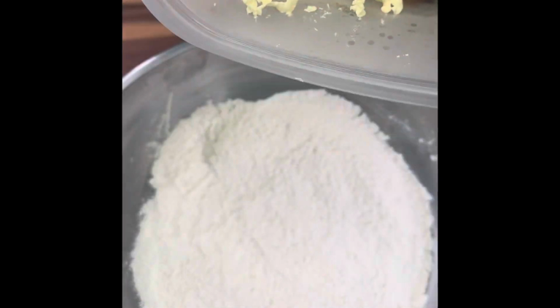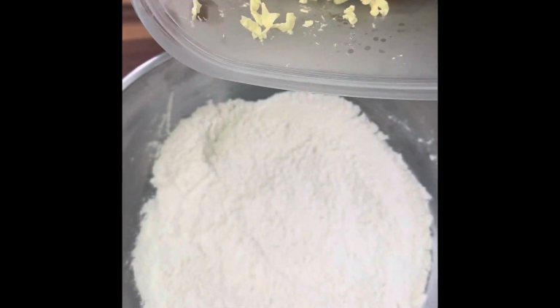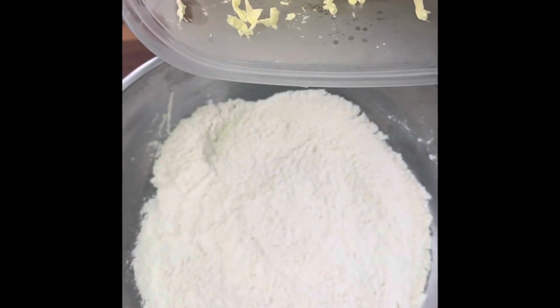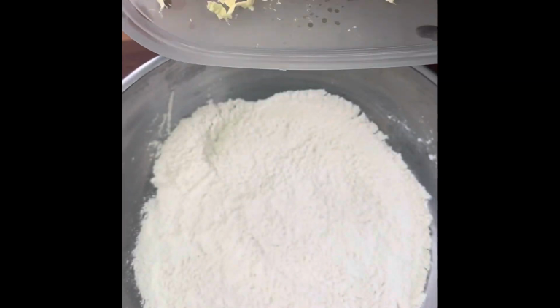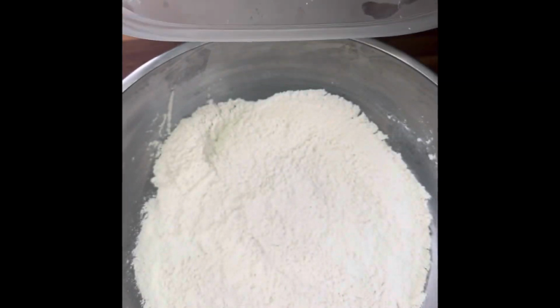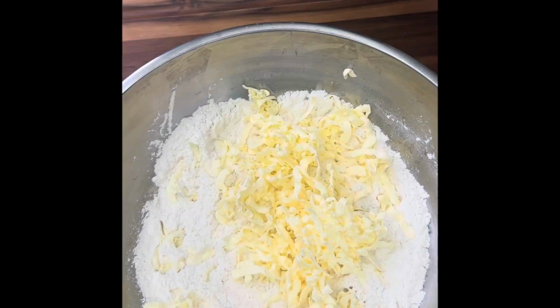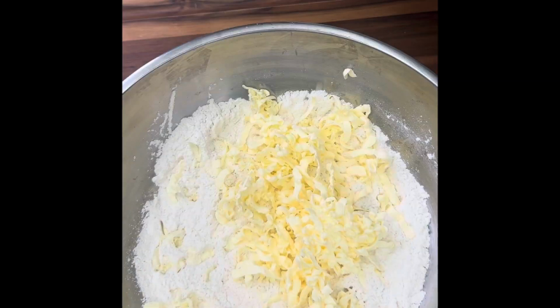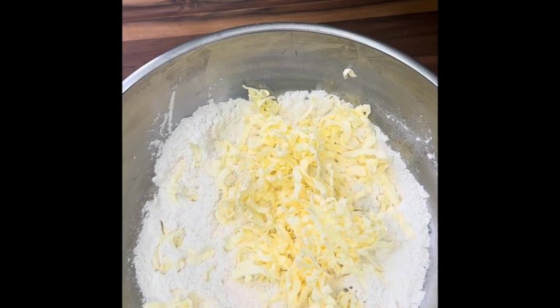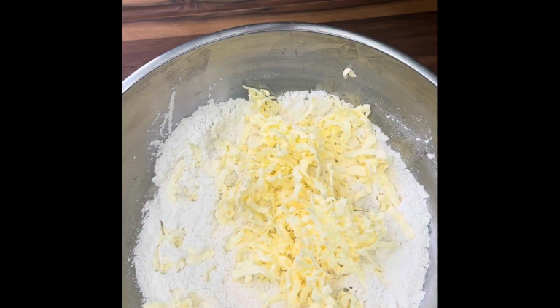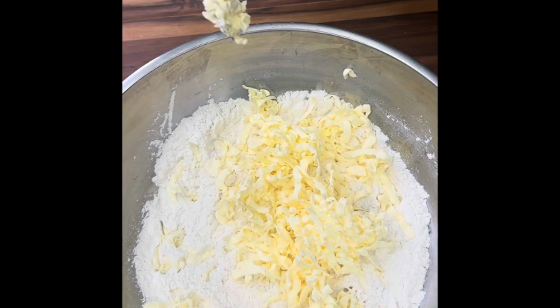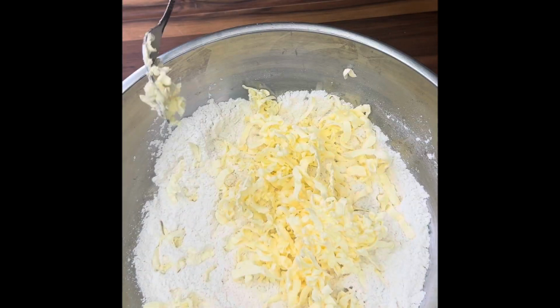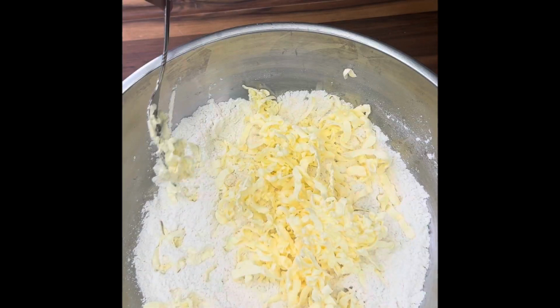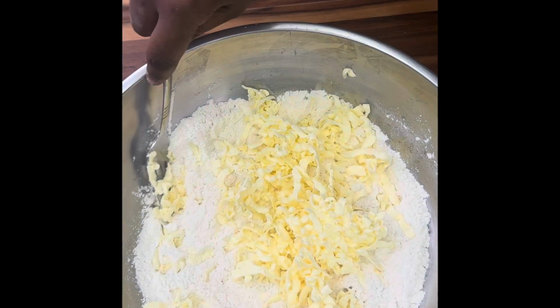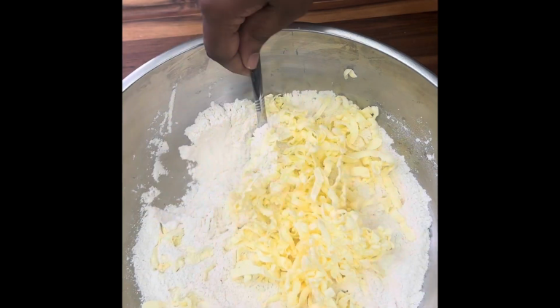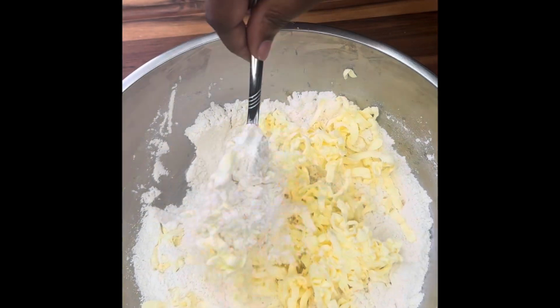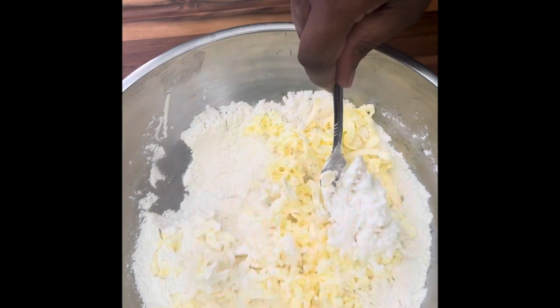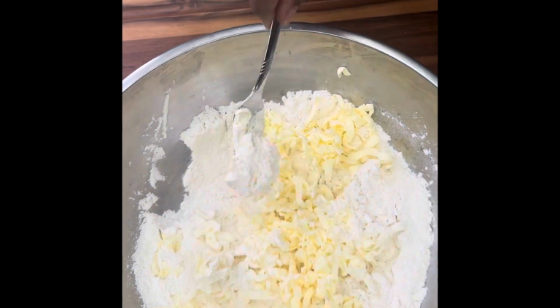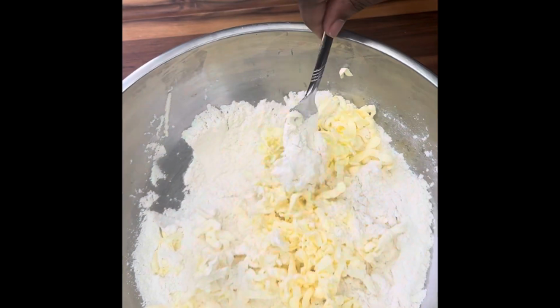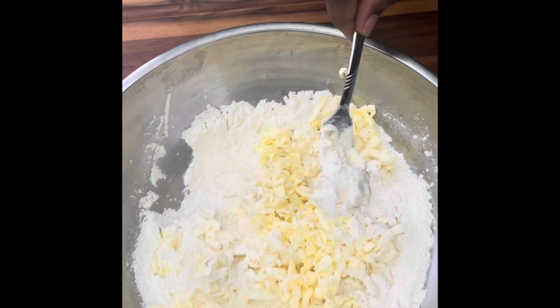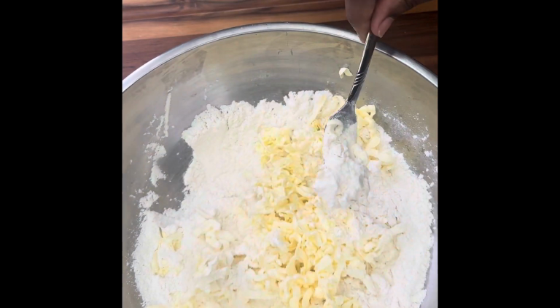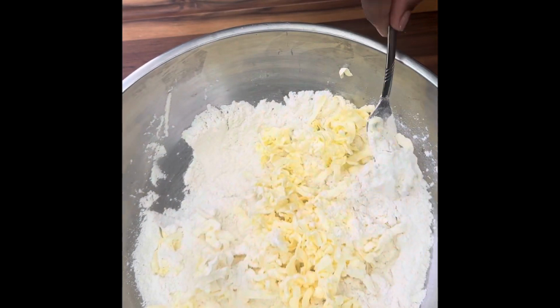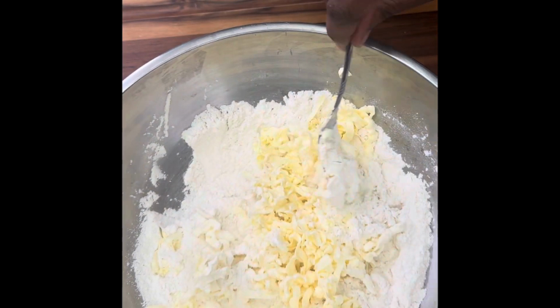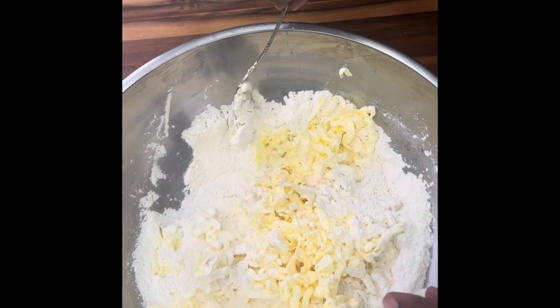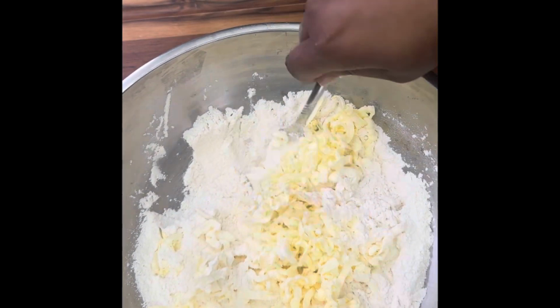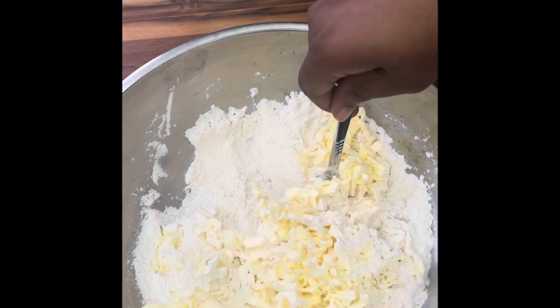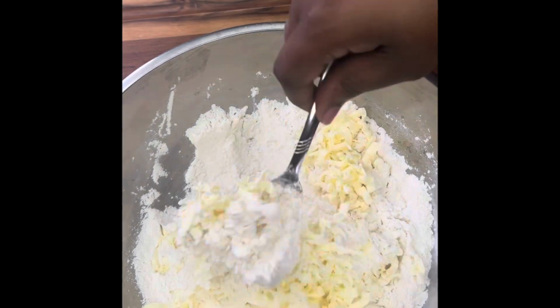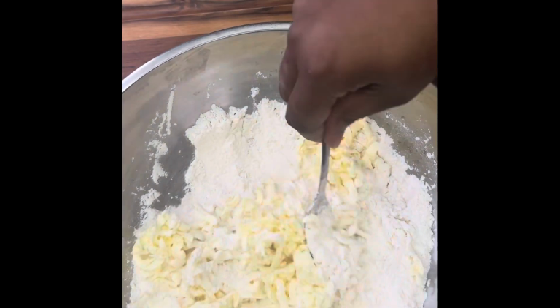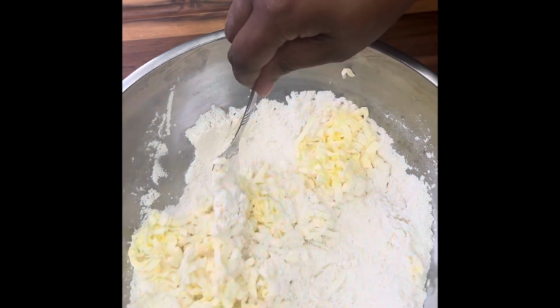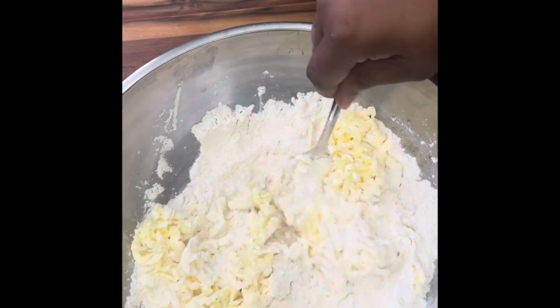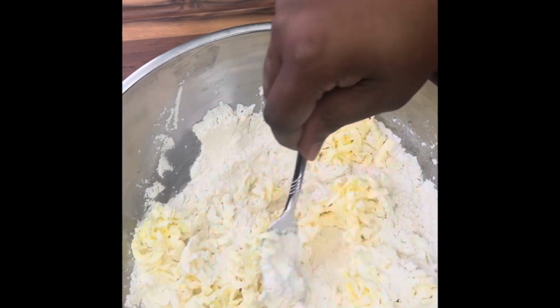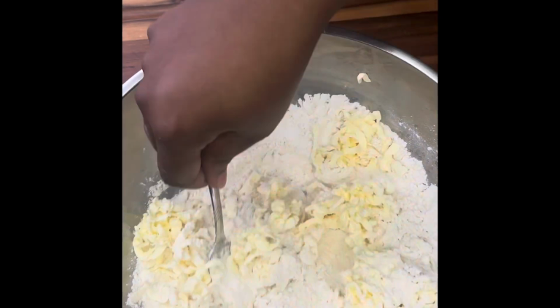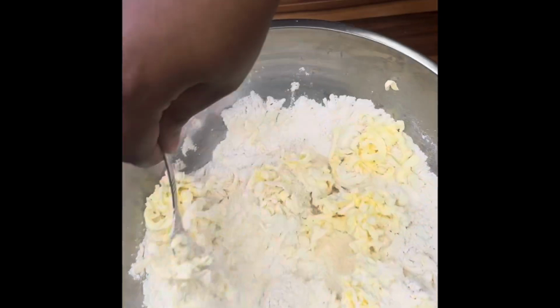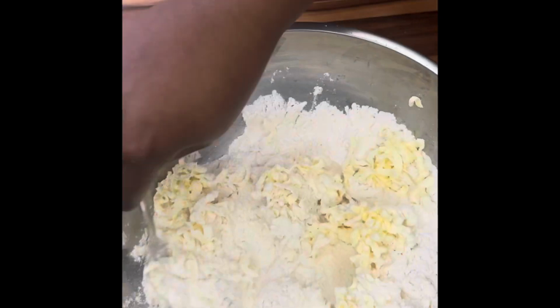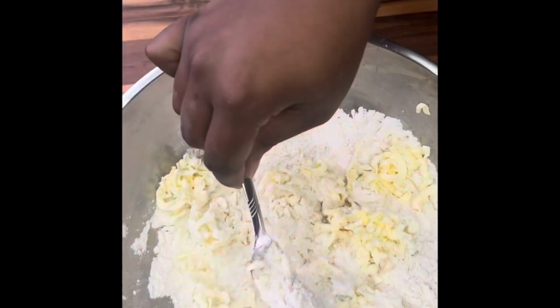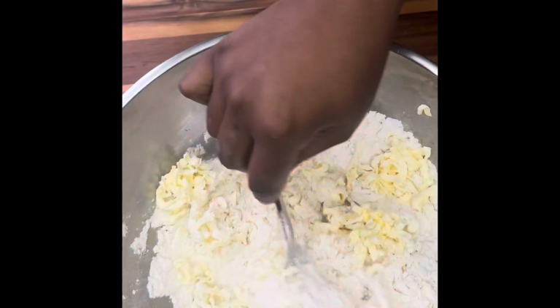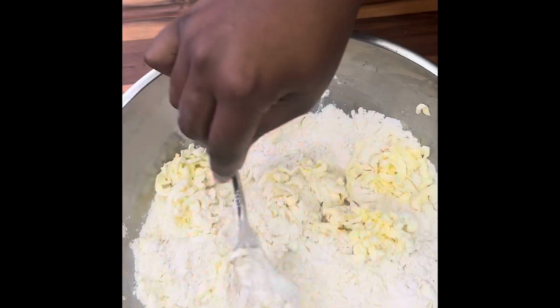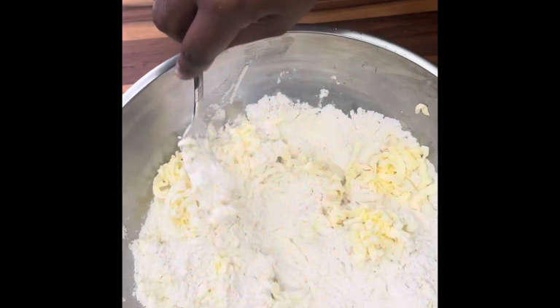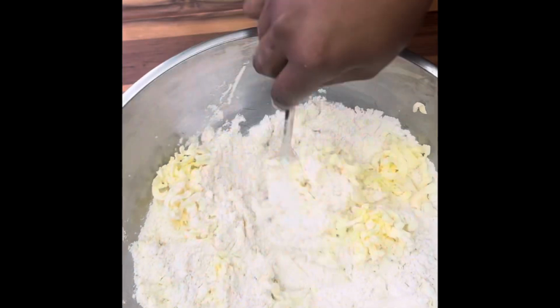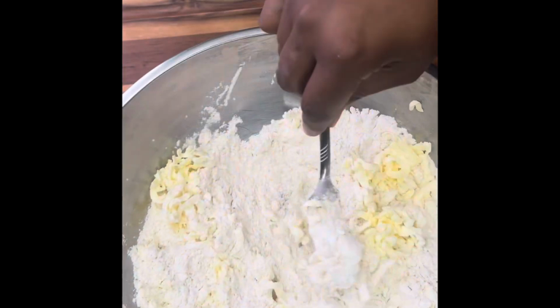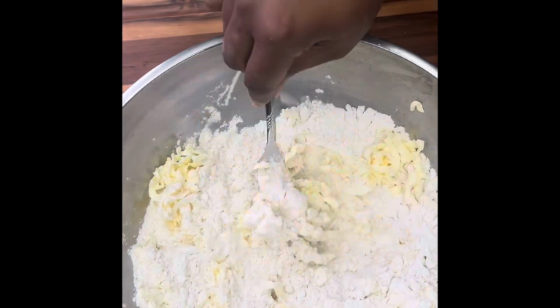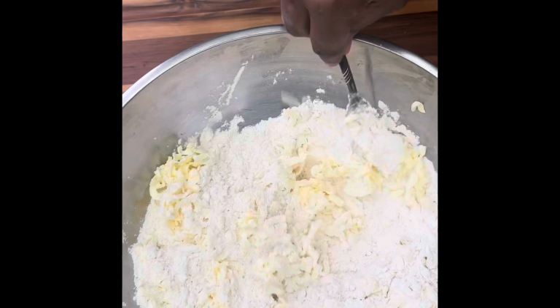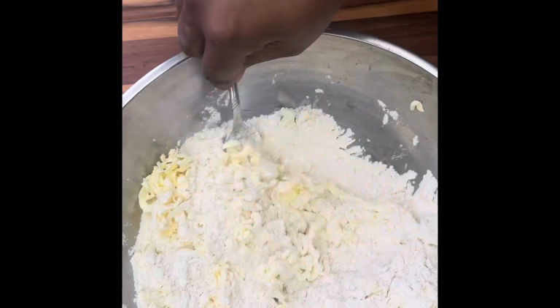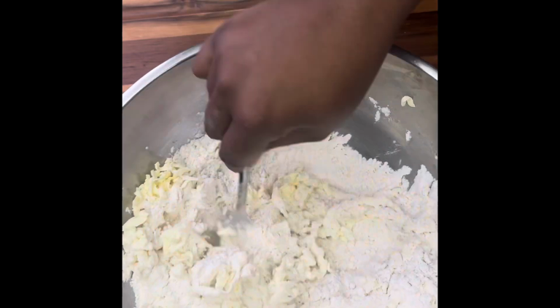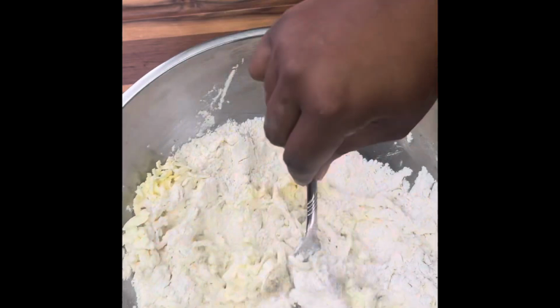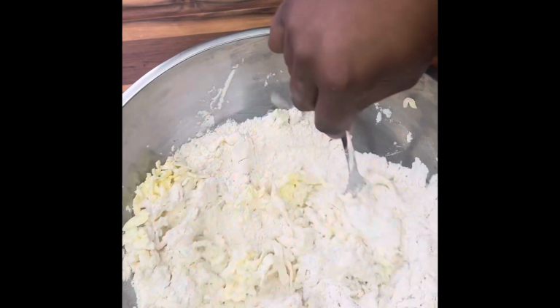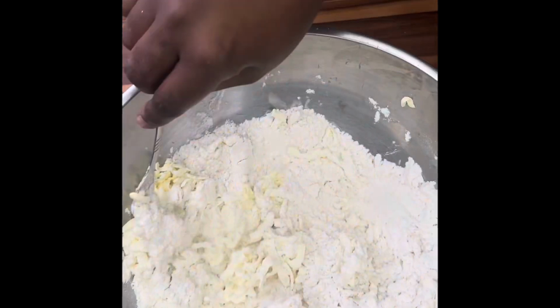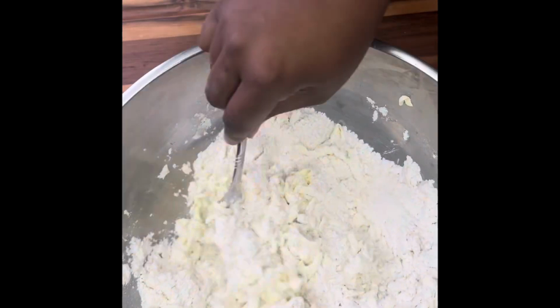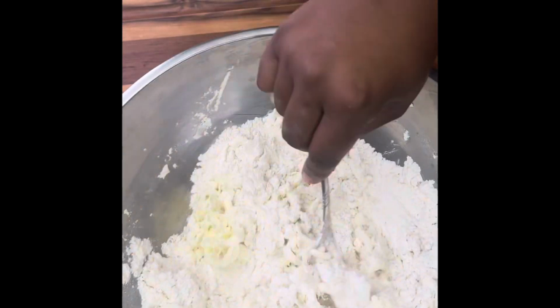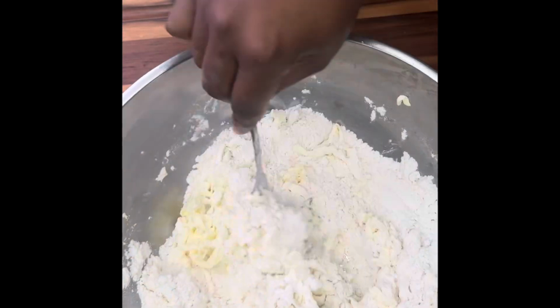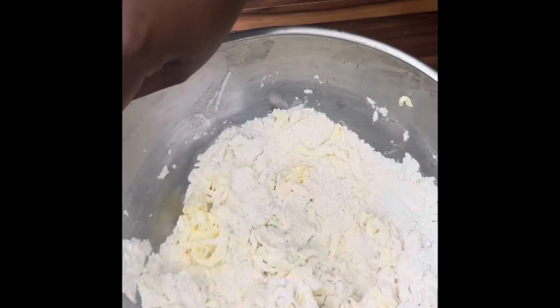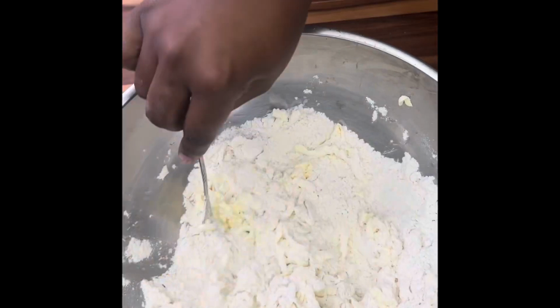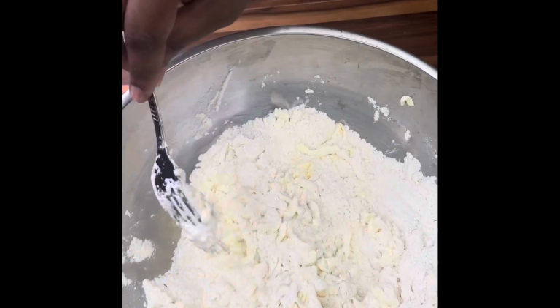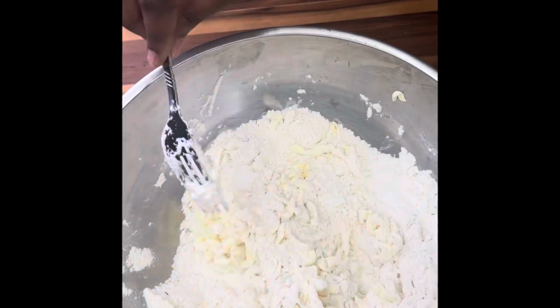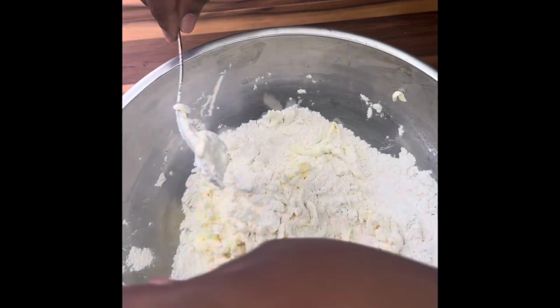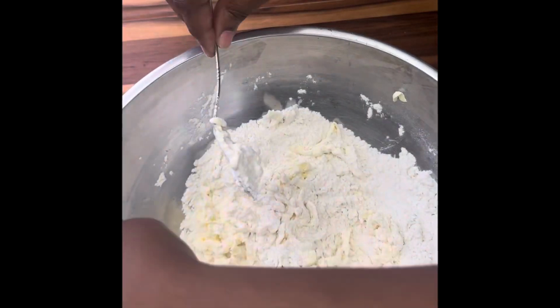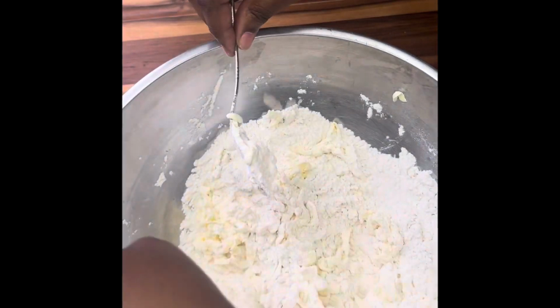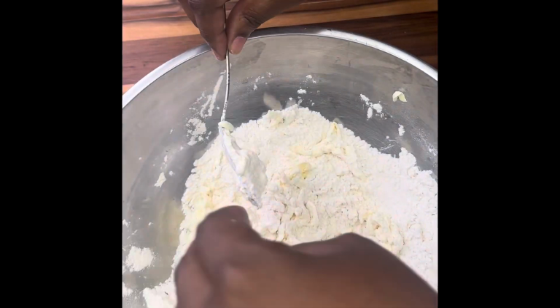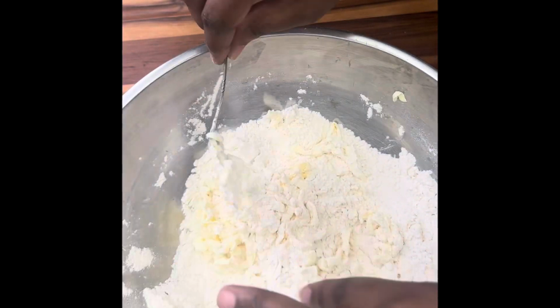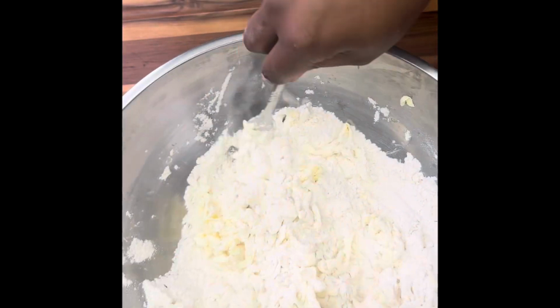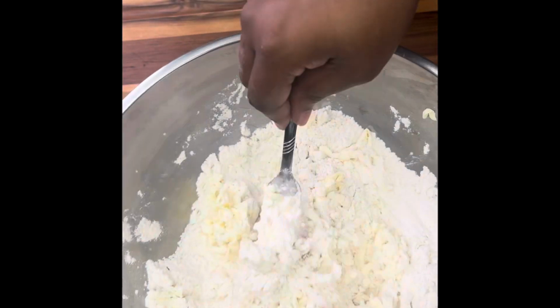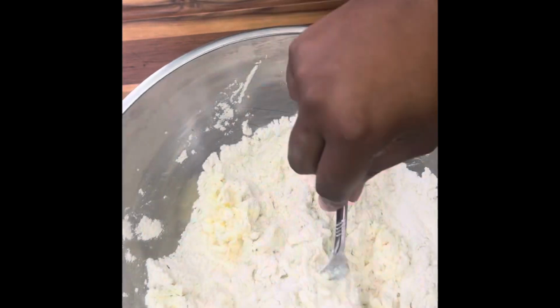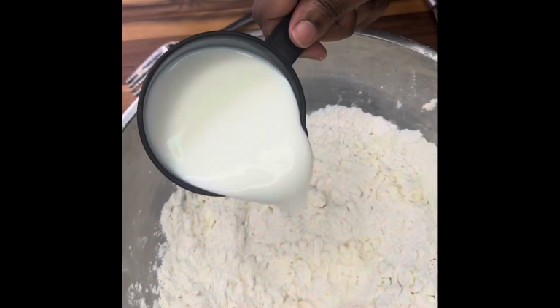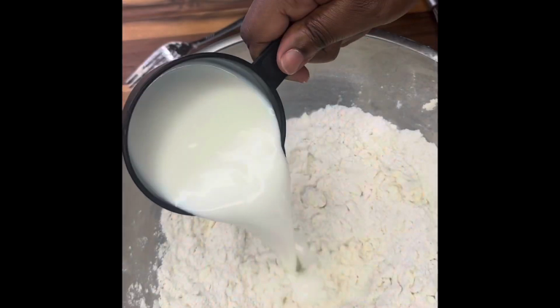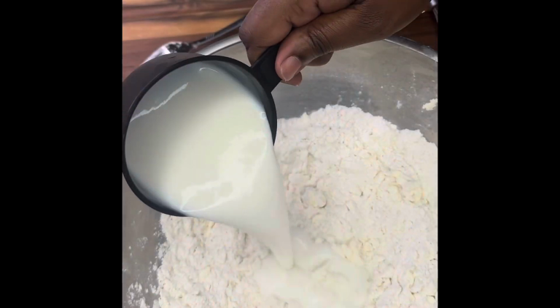I used one whole stick of butter. I shredded it and it needs to be cold, so I refrigerated it and then added it.